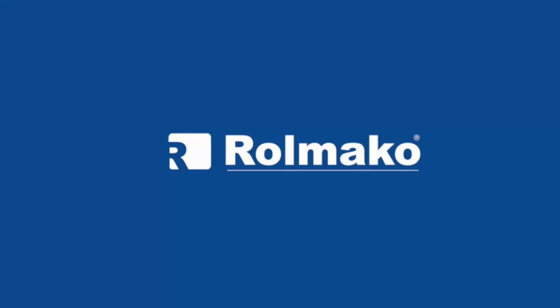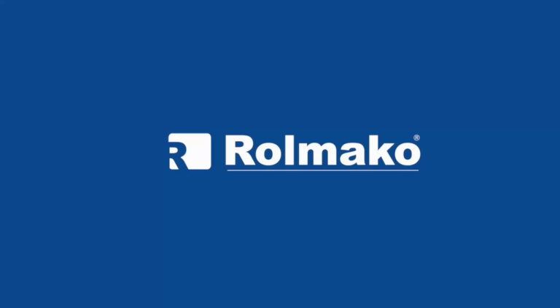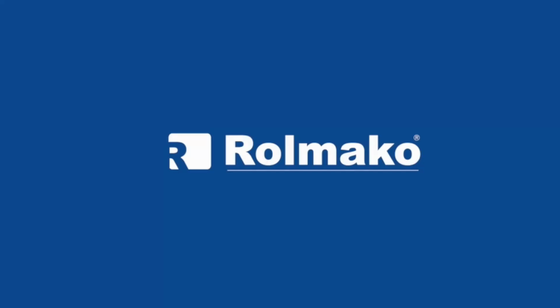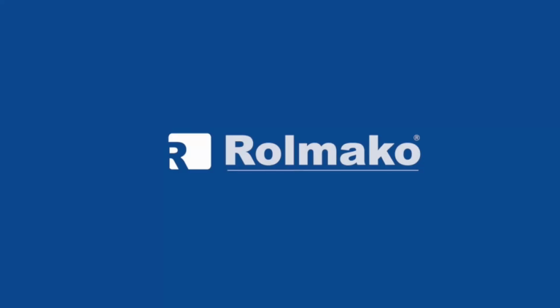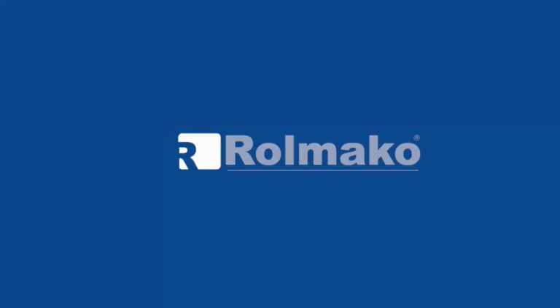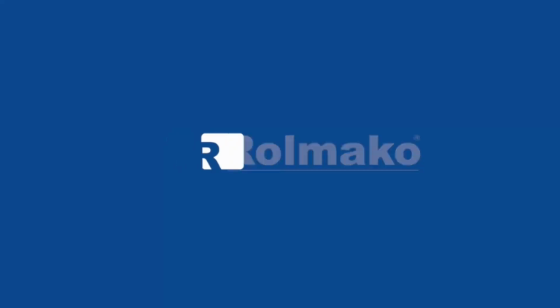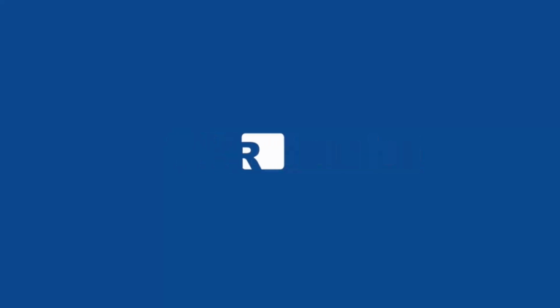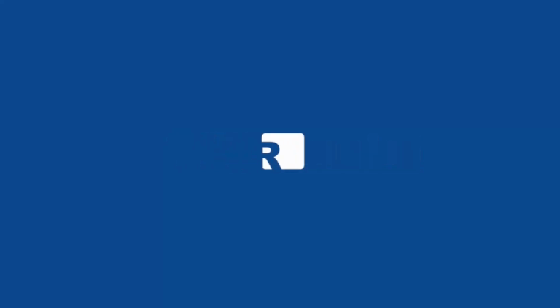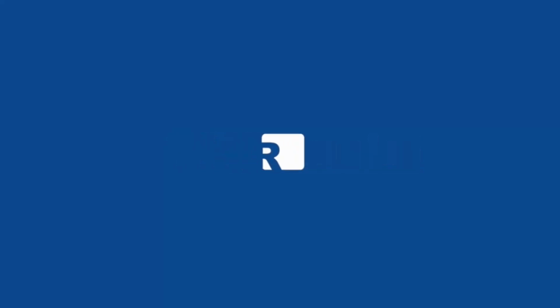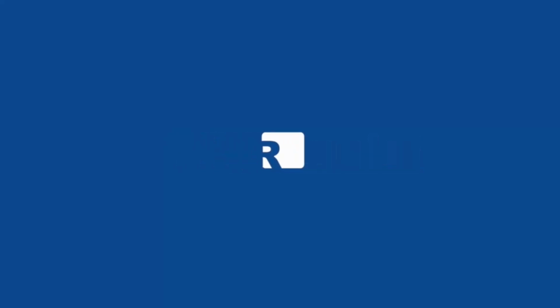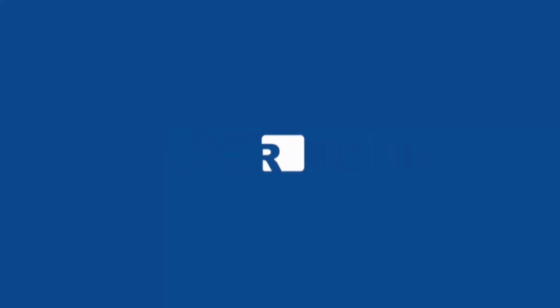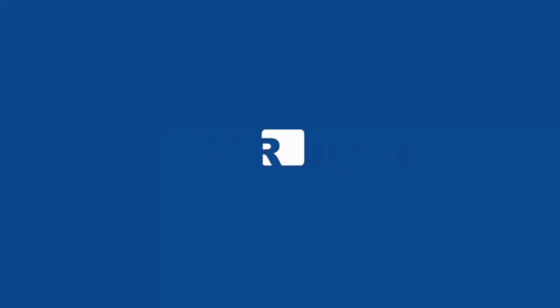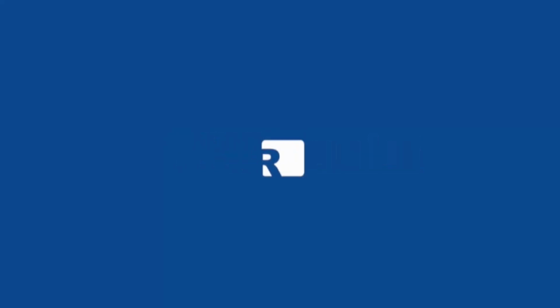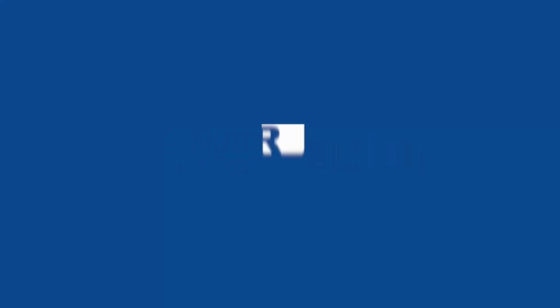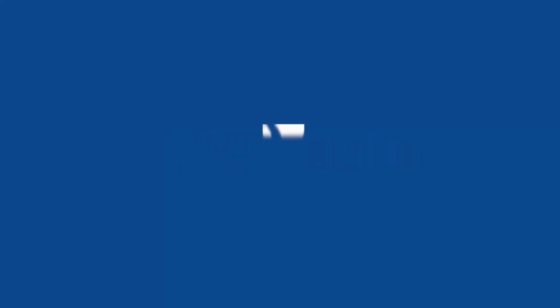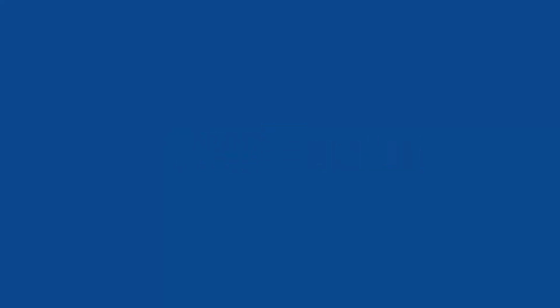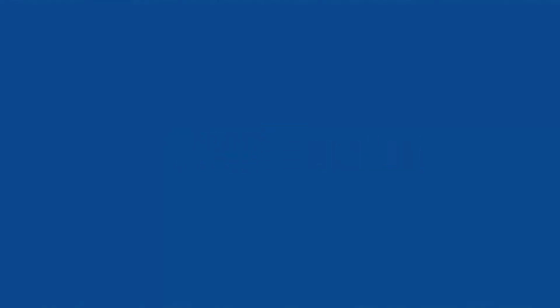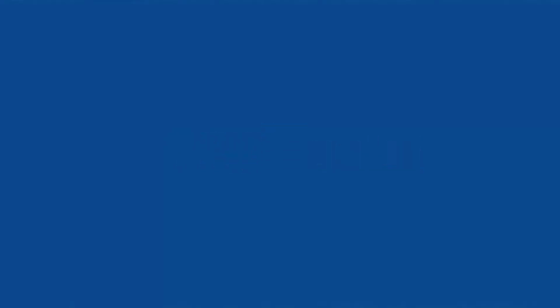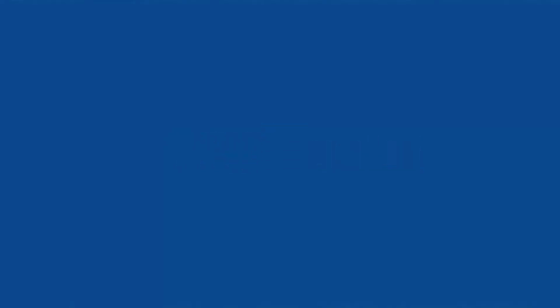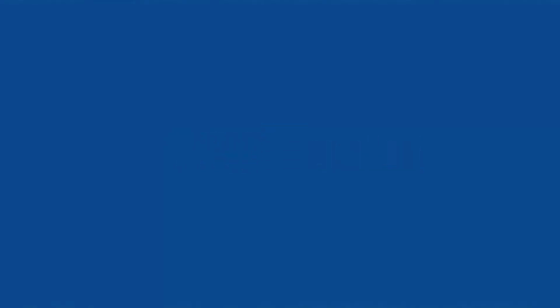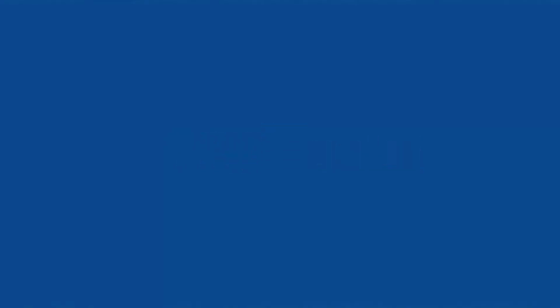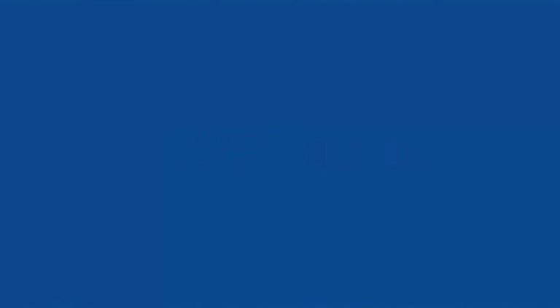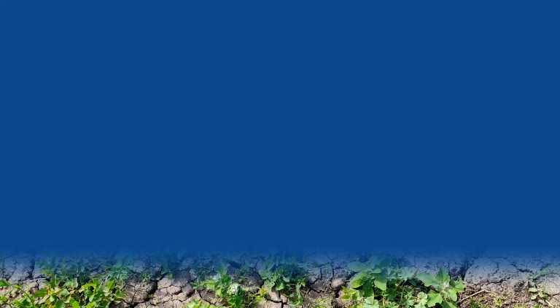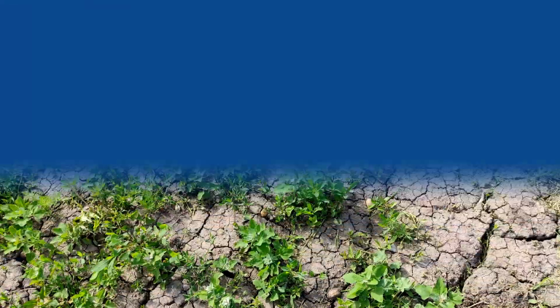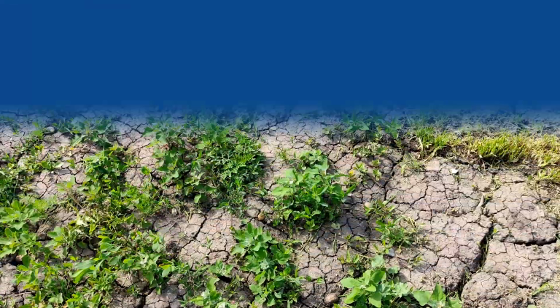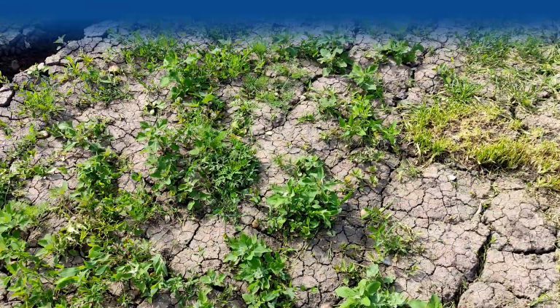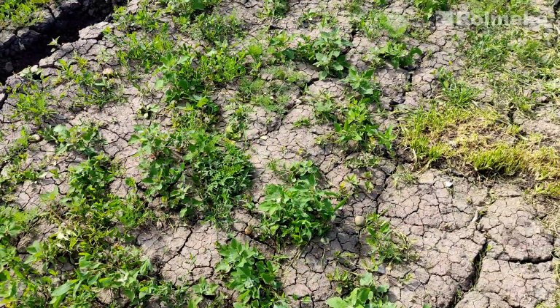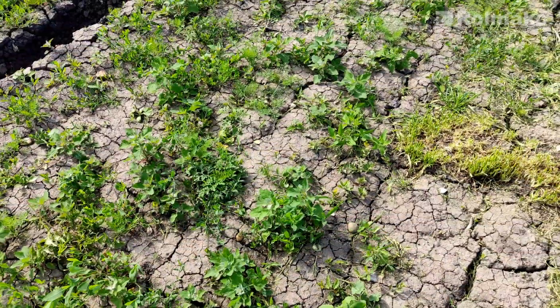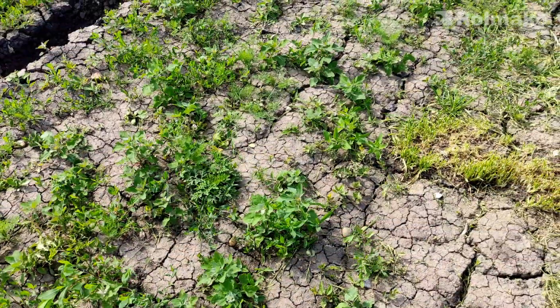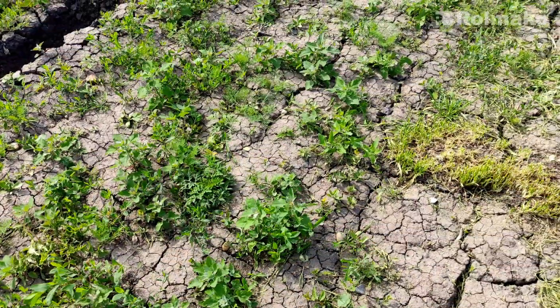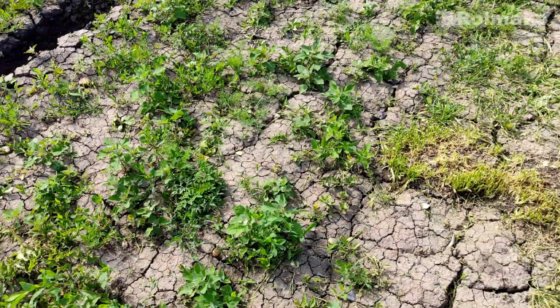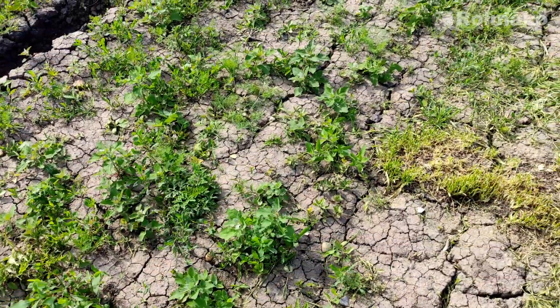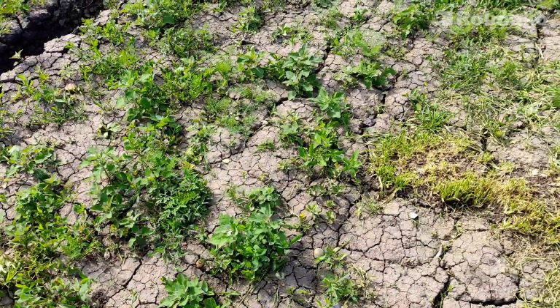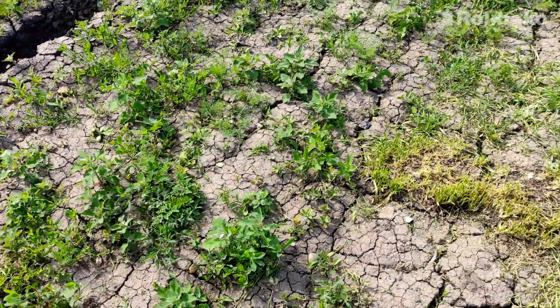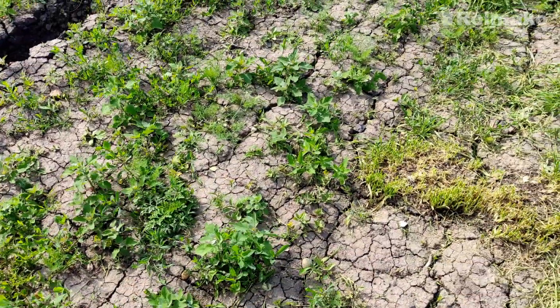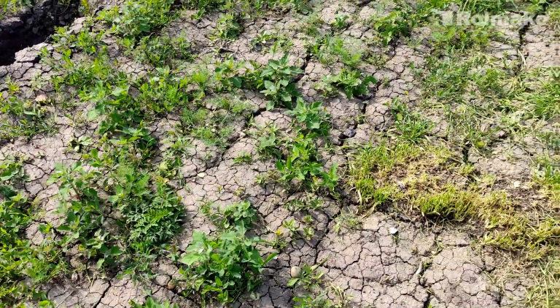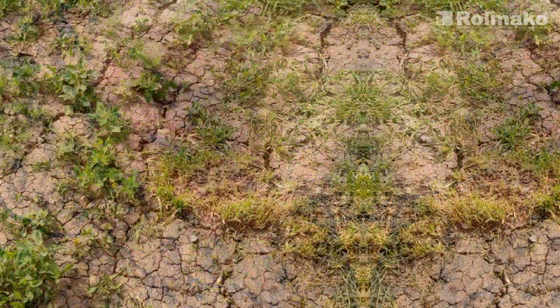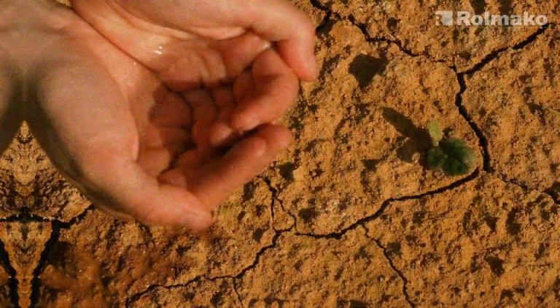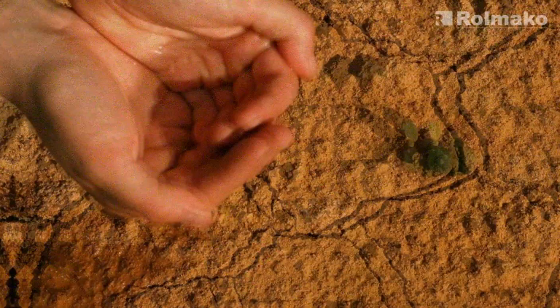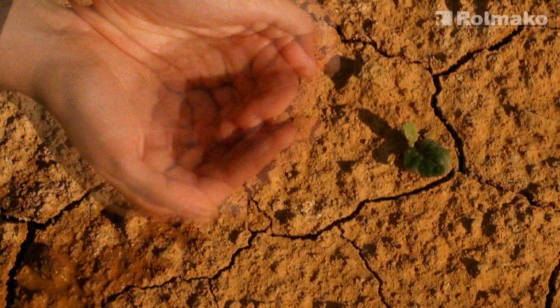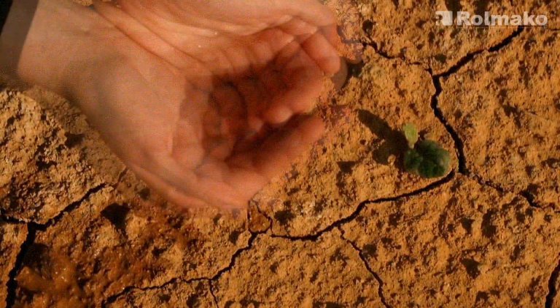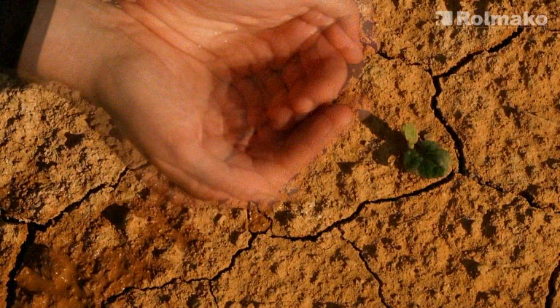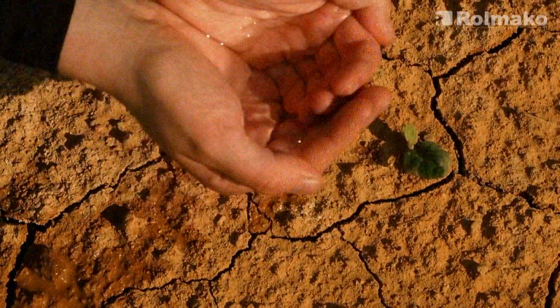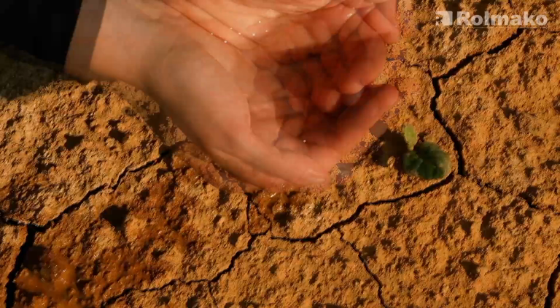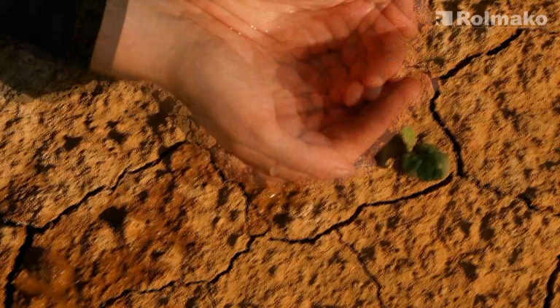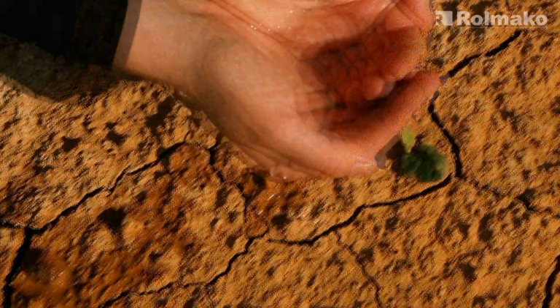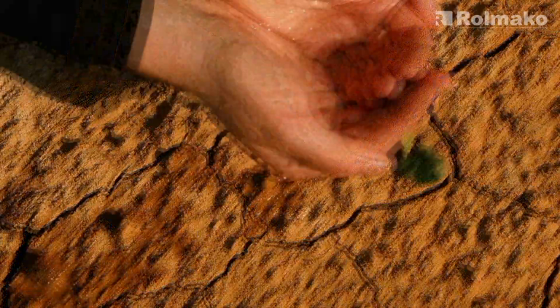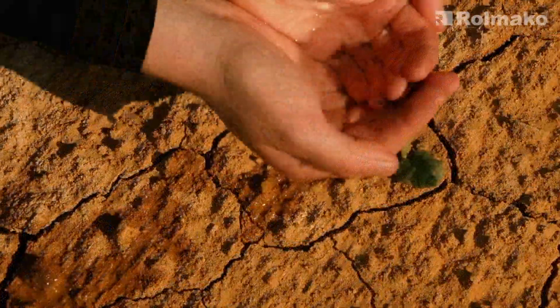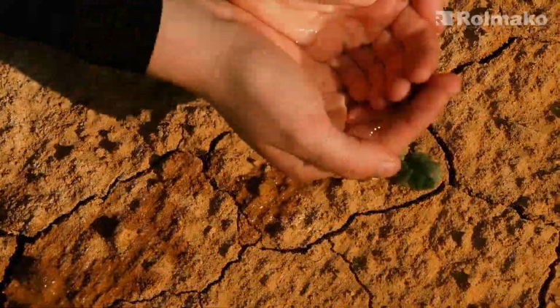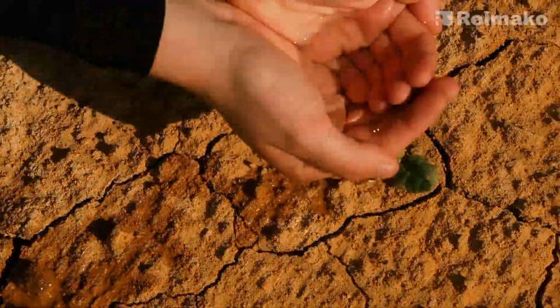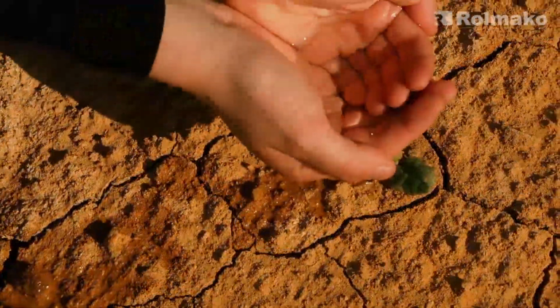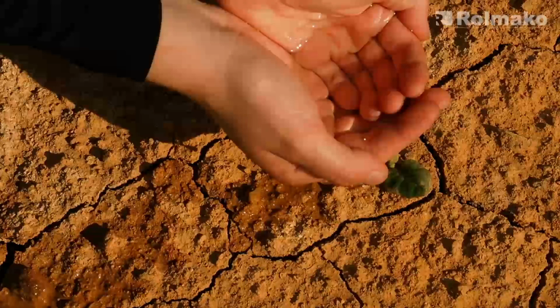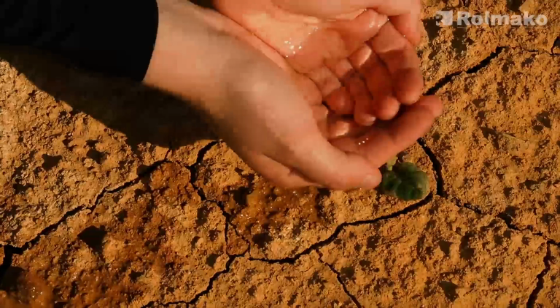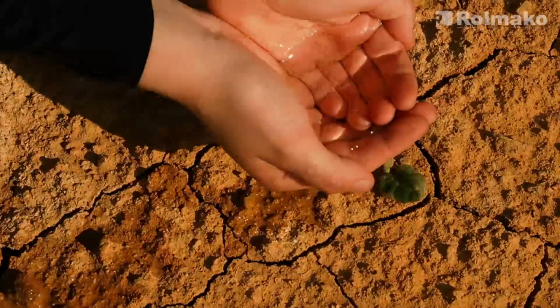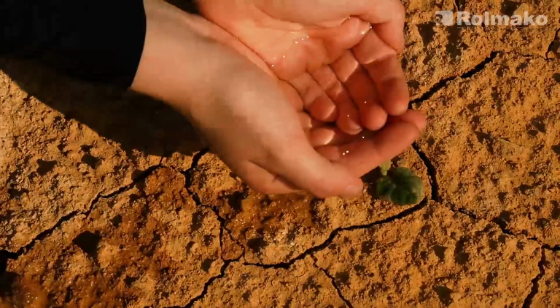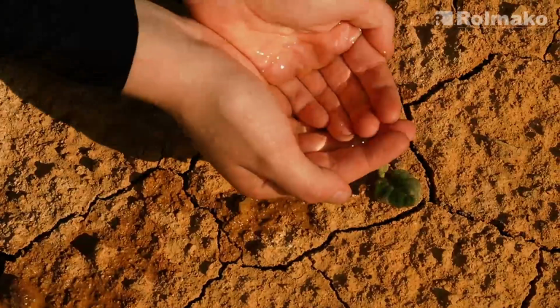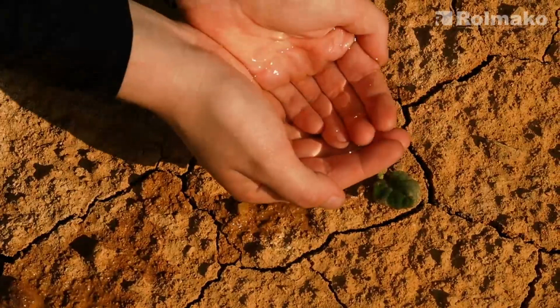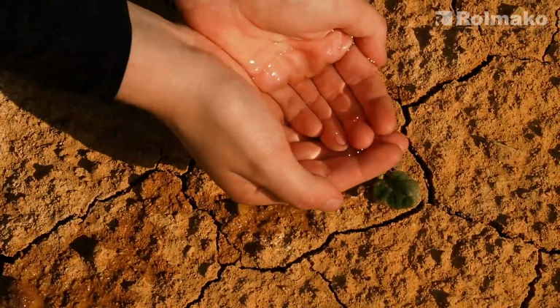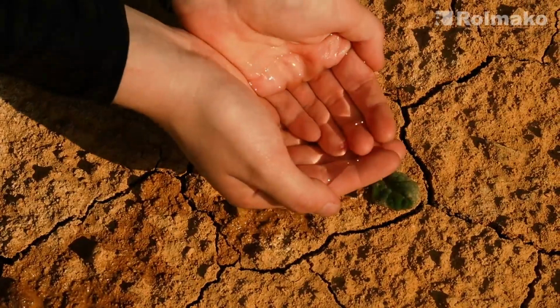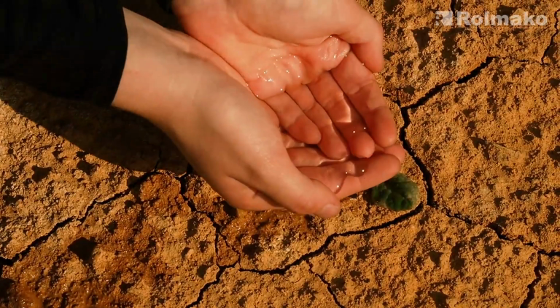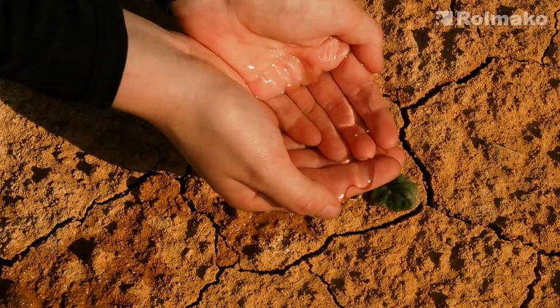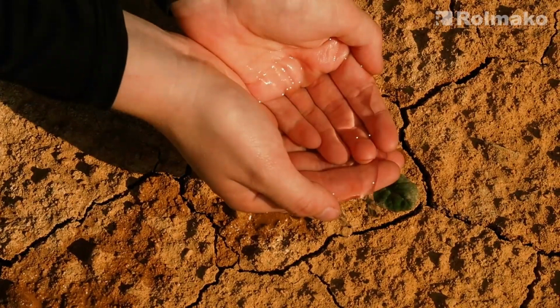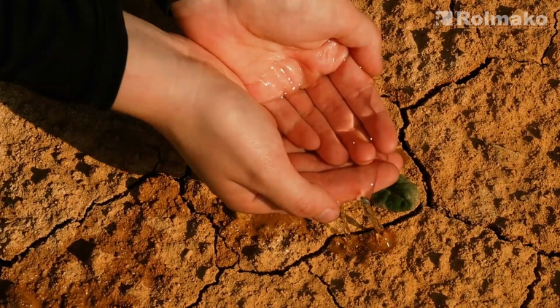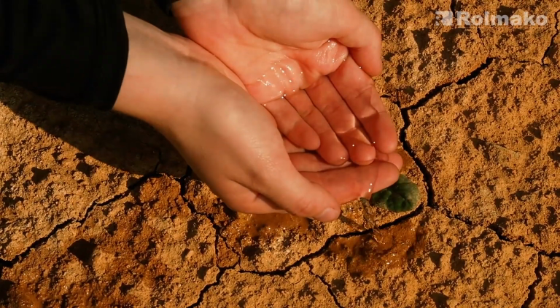Welcome to another video. Today, we'll show you how to prevent soil erosion, a serious problem that threatens agriculture worldwide.